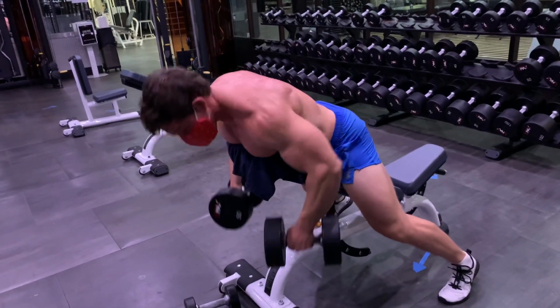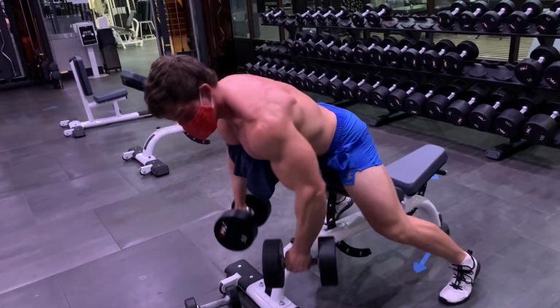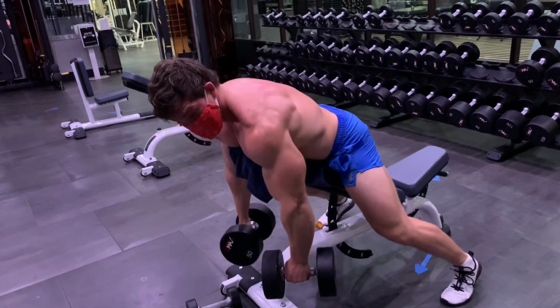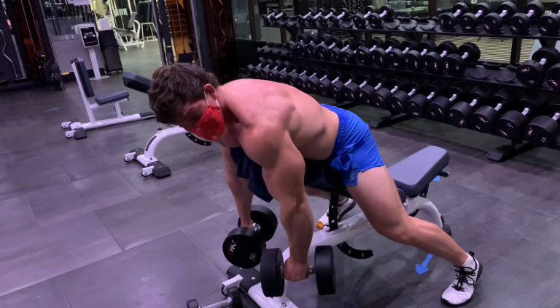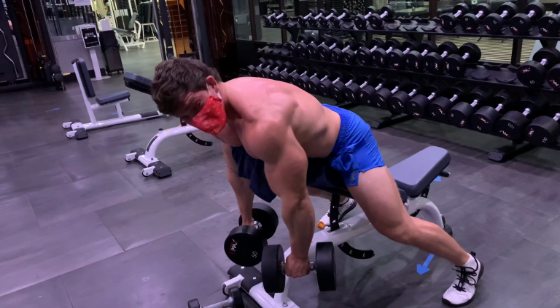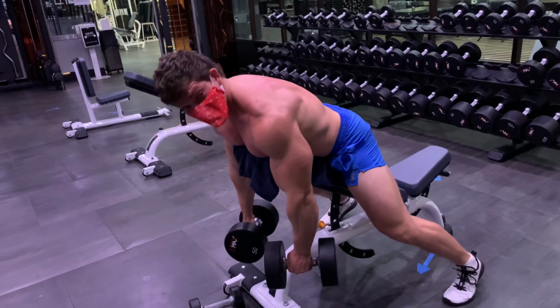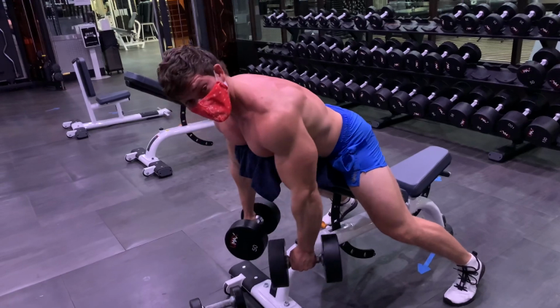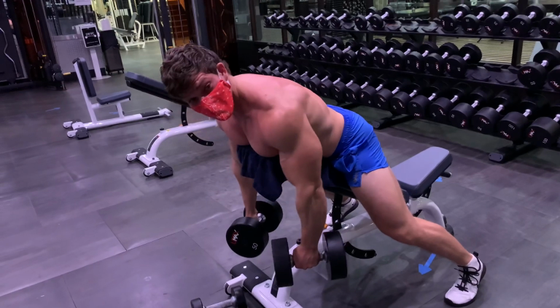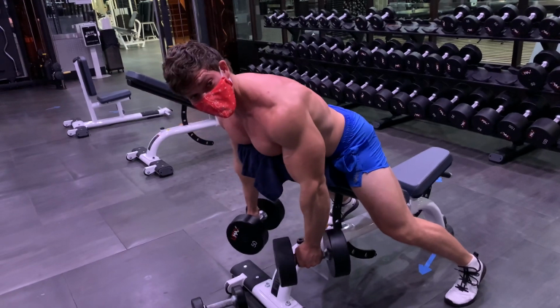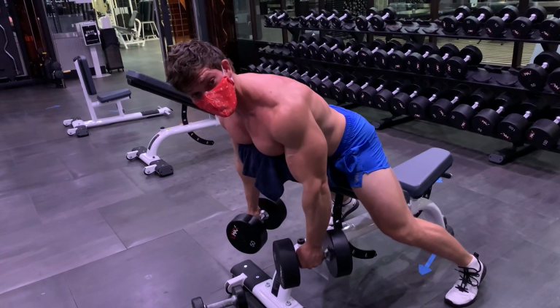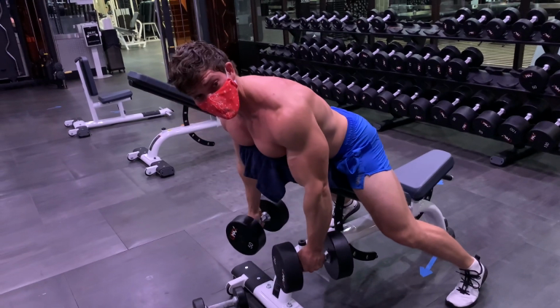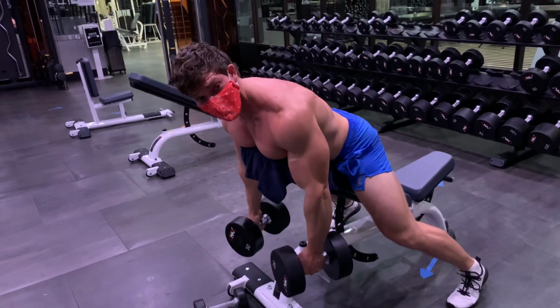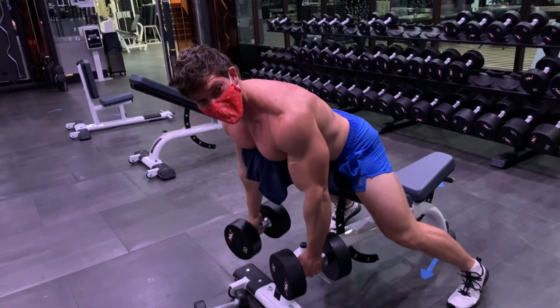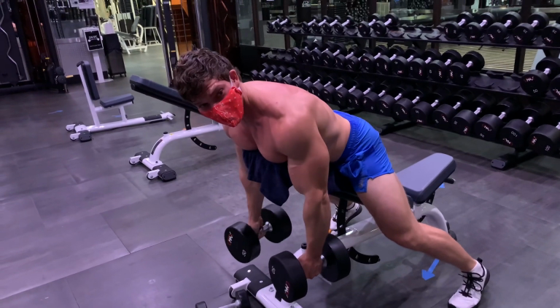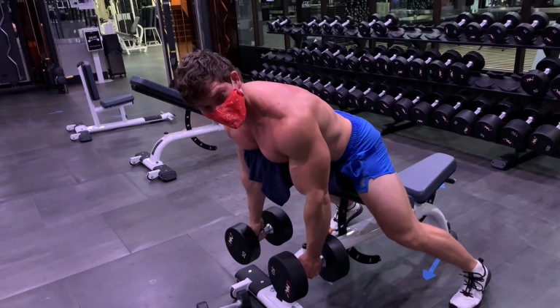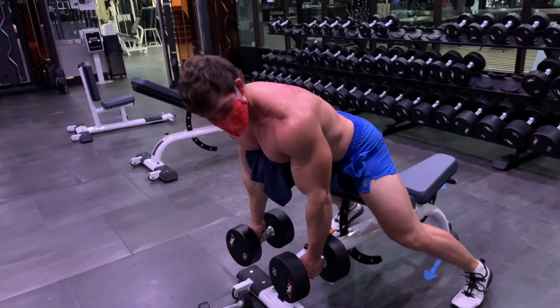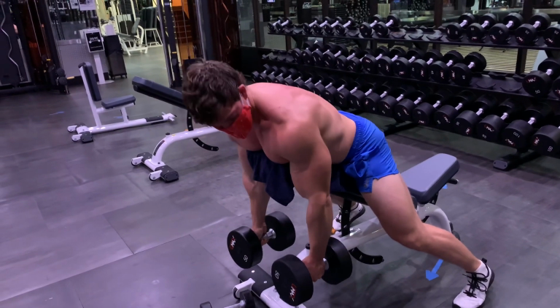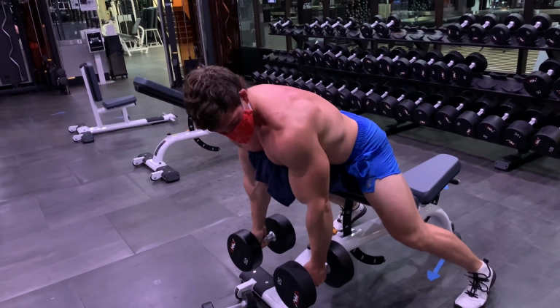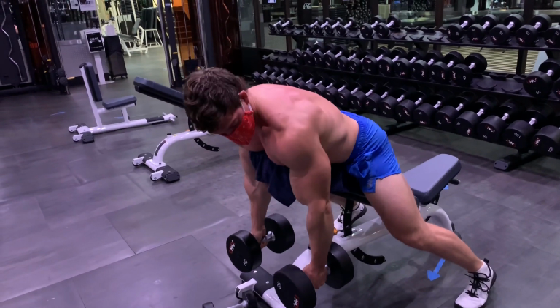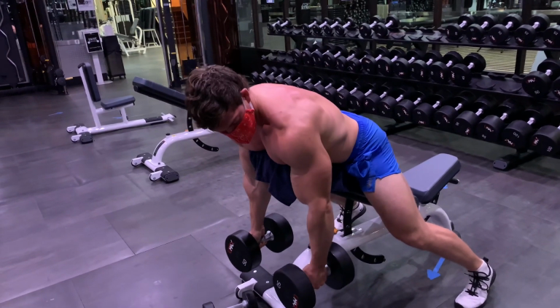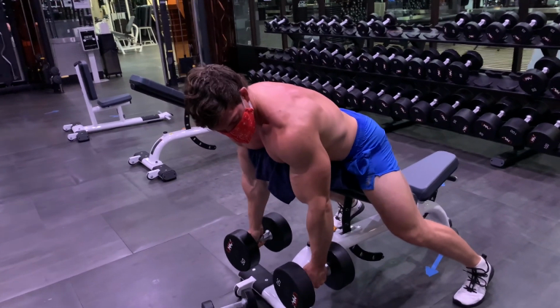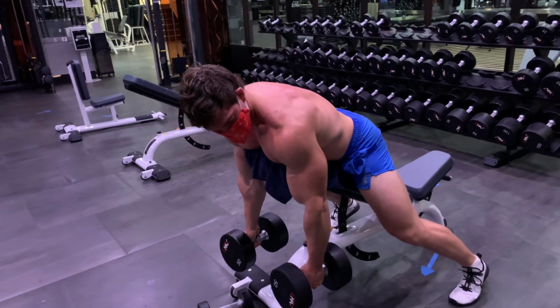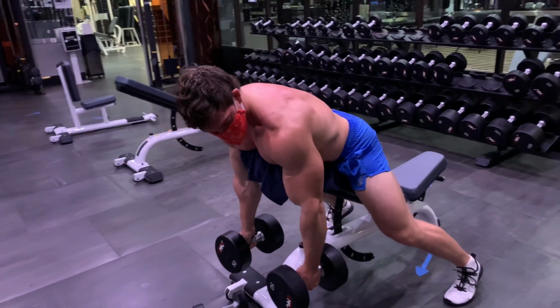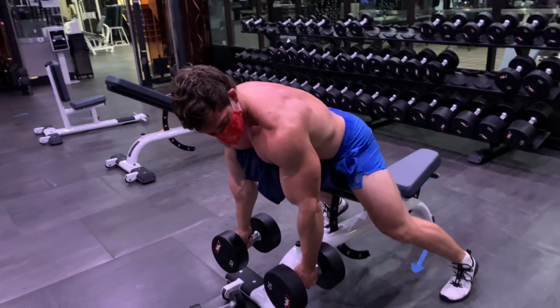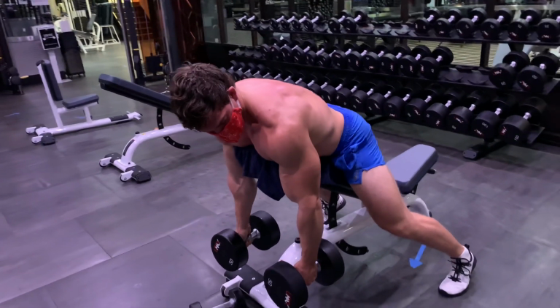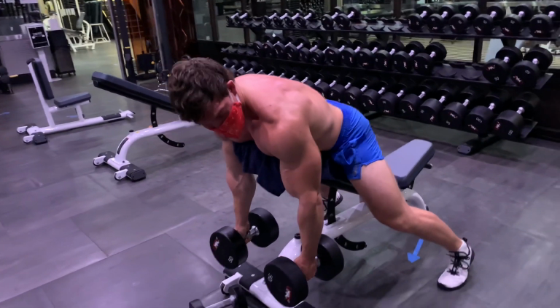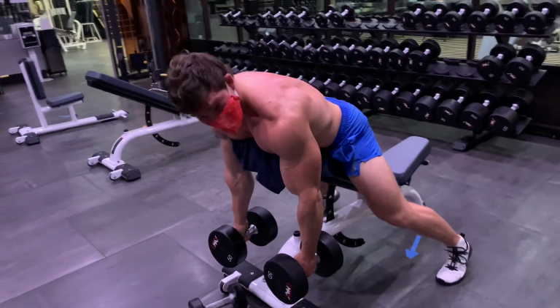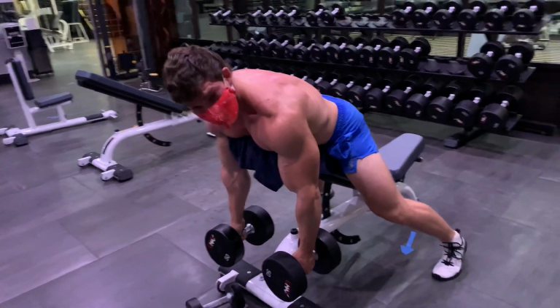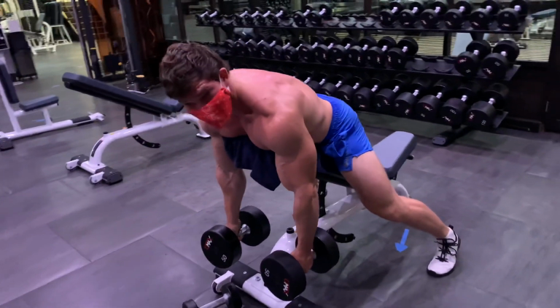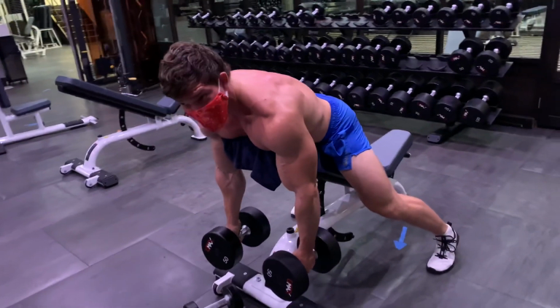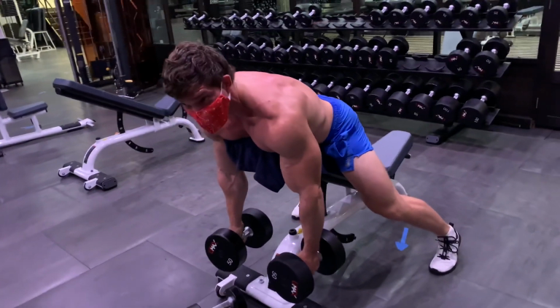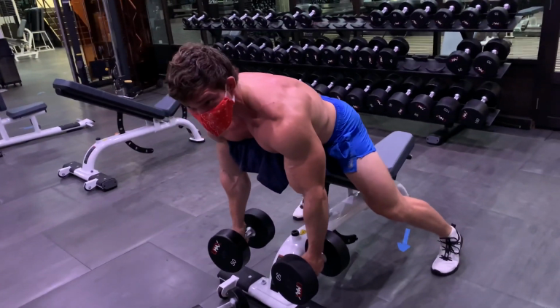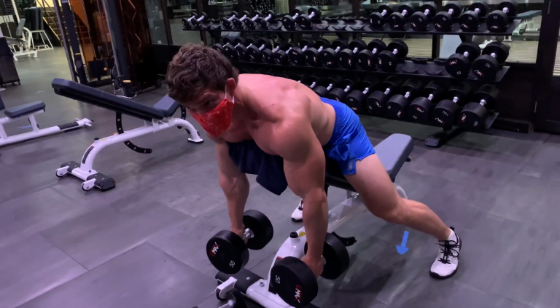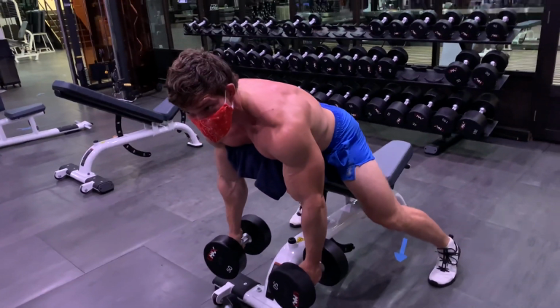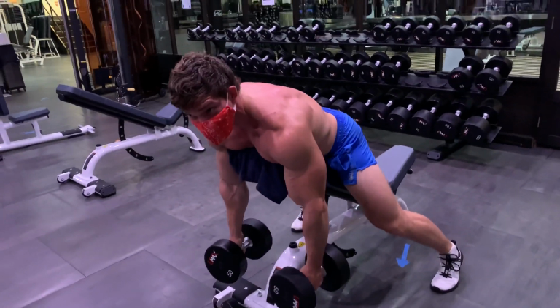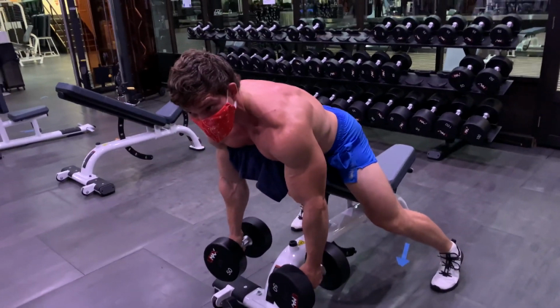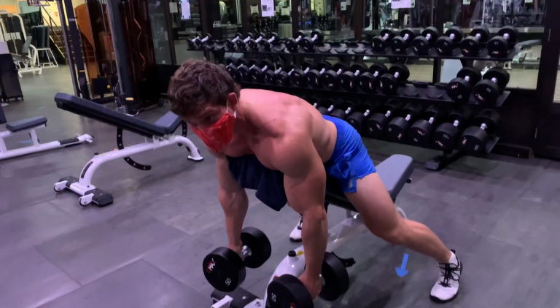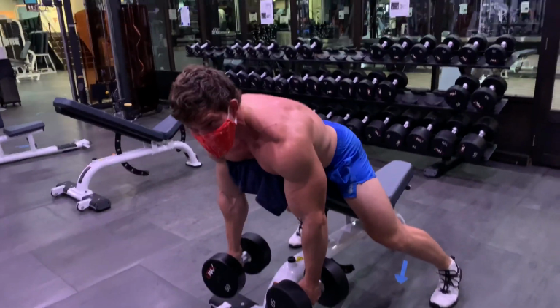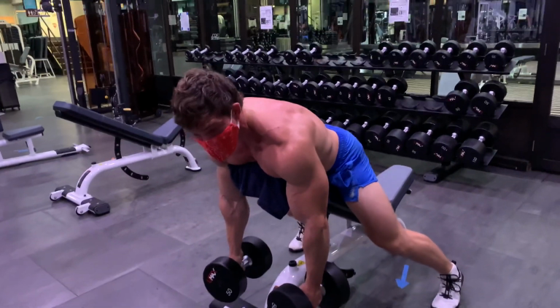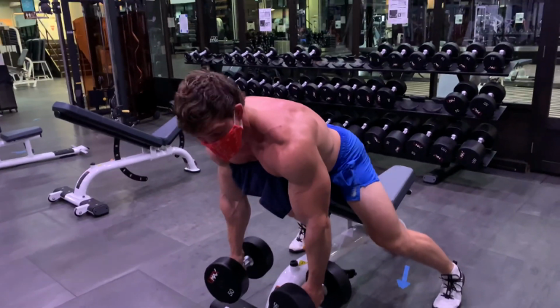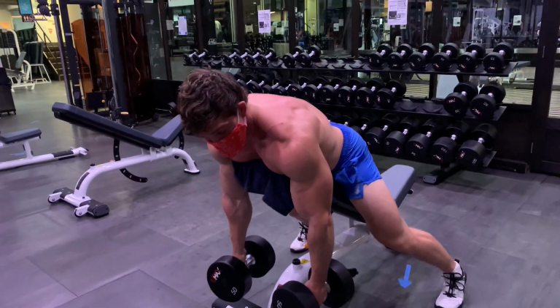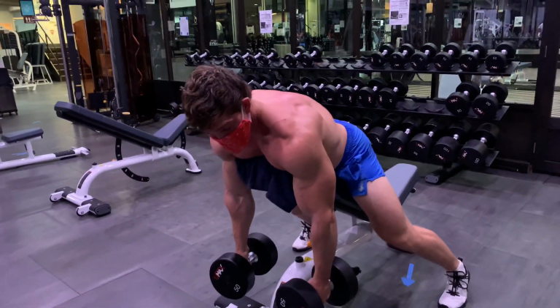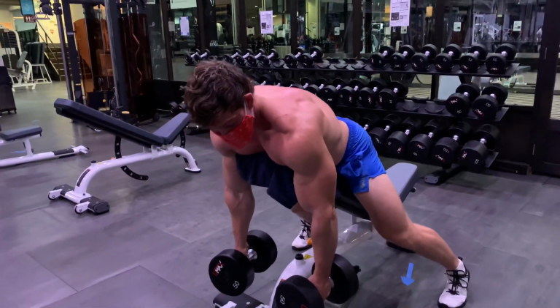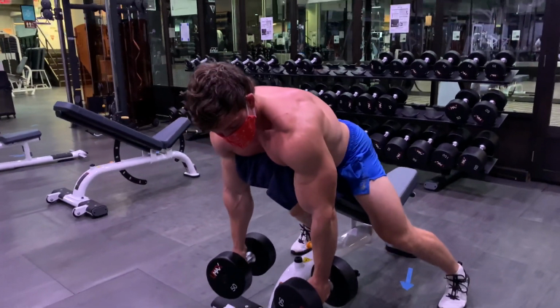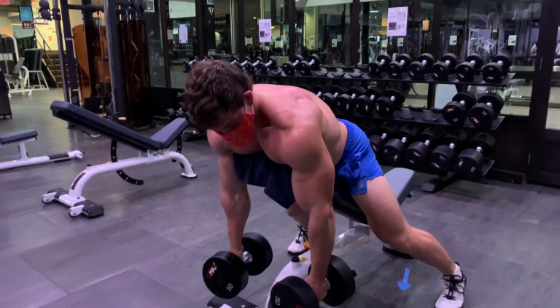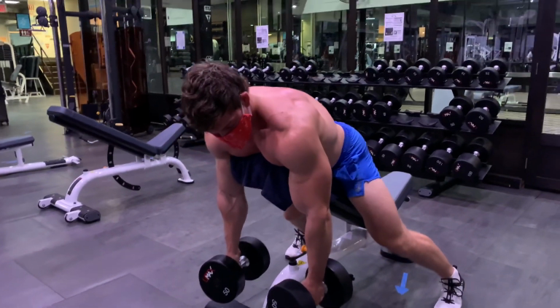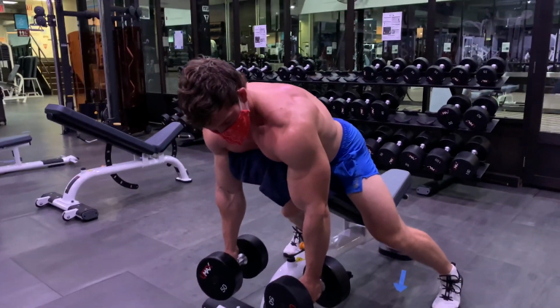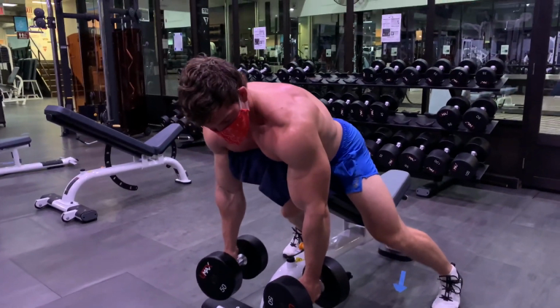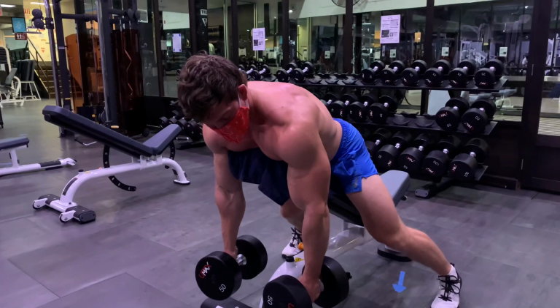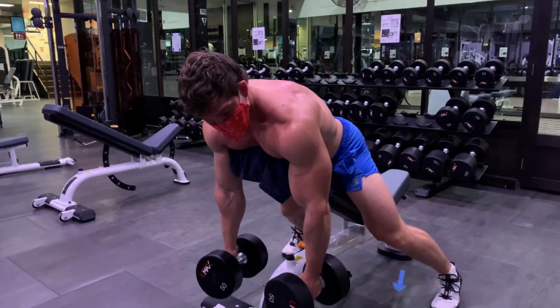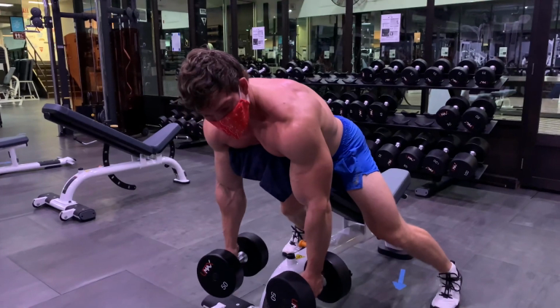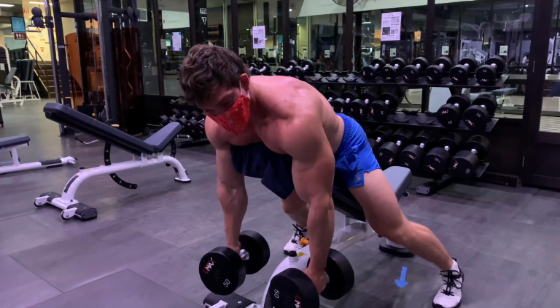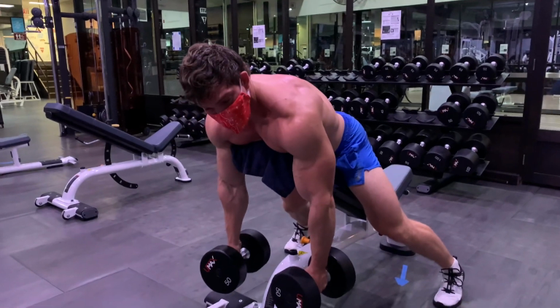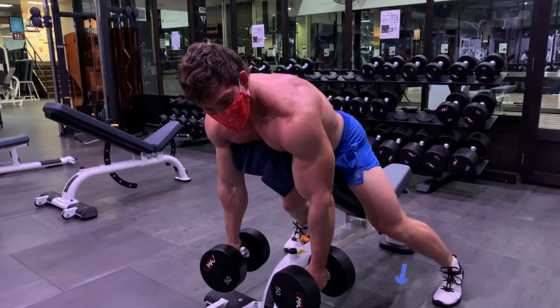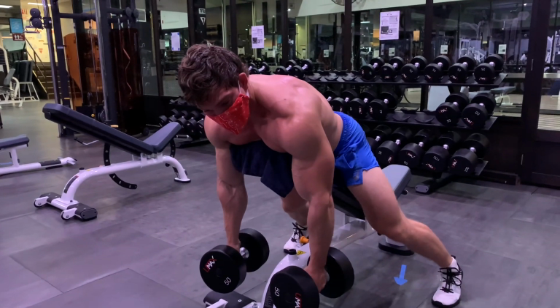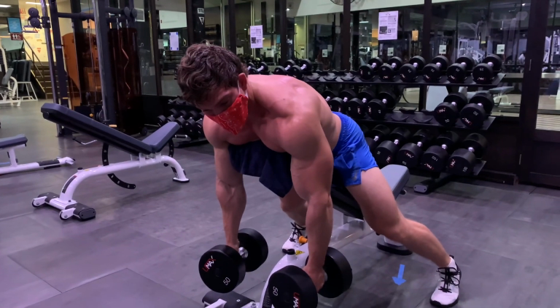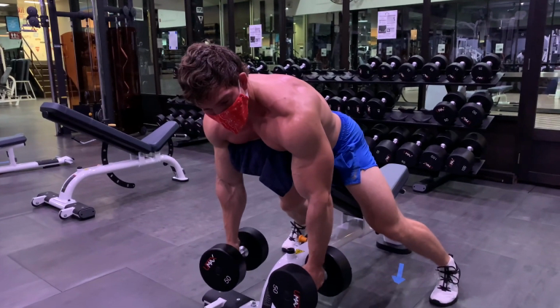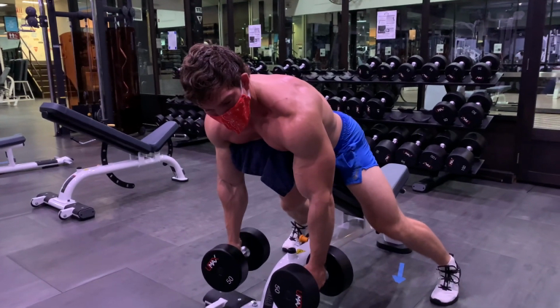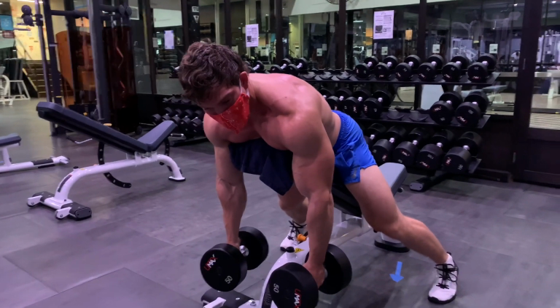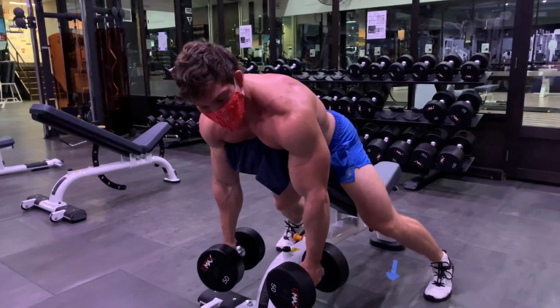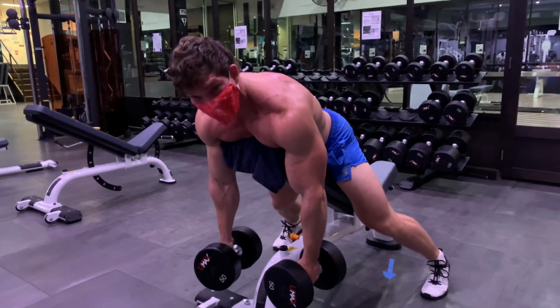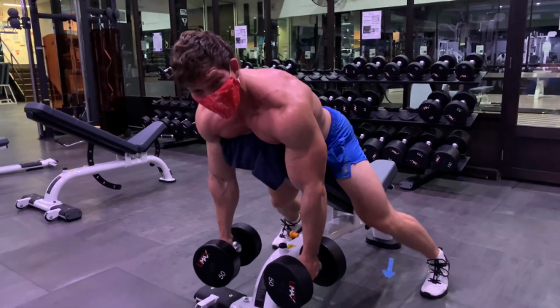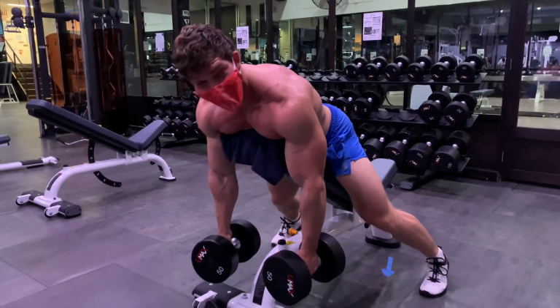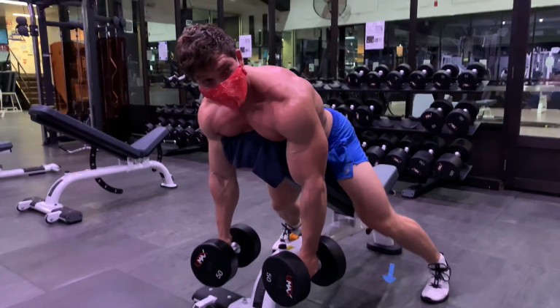Okay, so we're going to change the modality. We're going to bring our hands now to a neutral grip, and we're going to focus a little bit more on the legs.